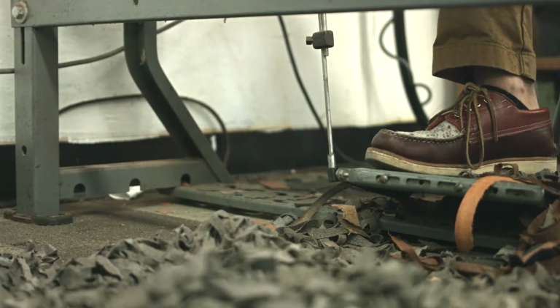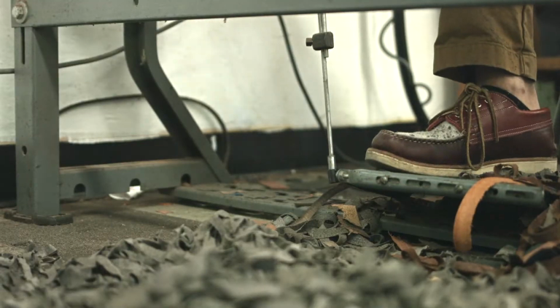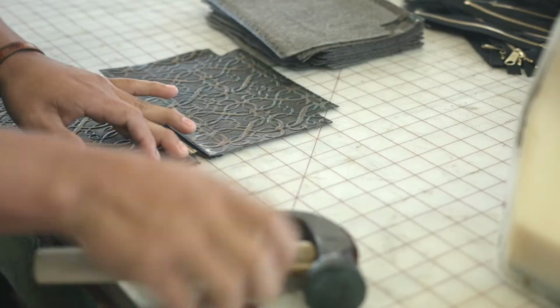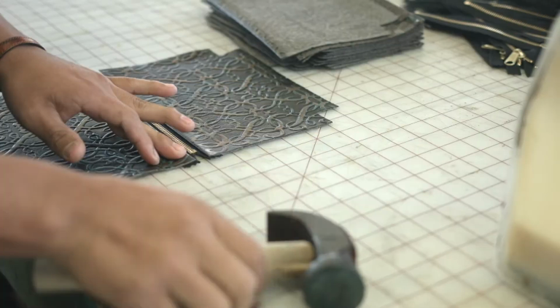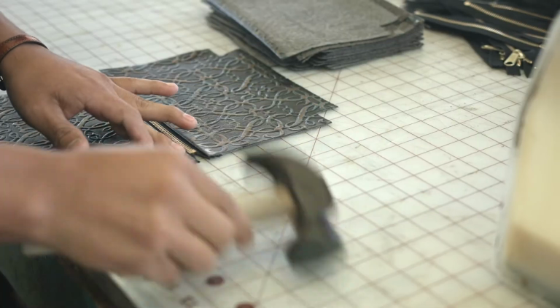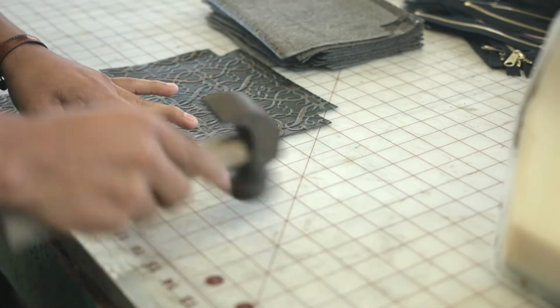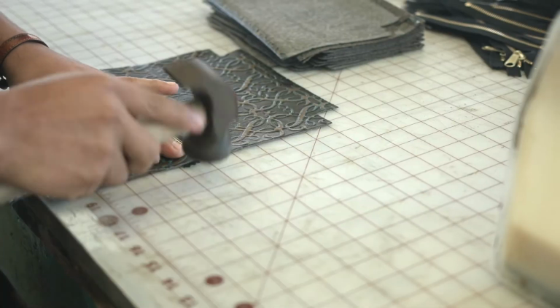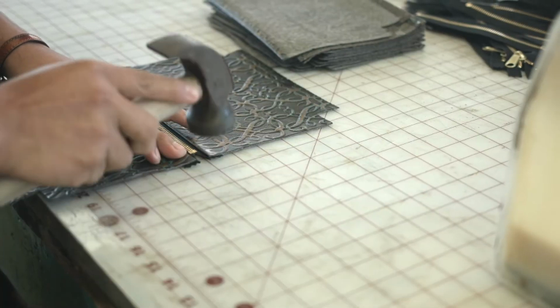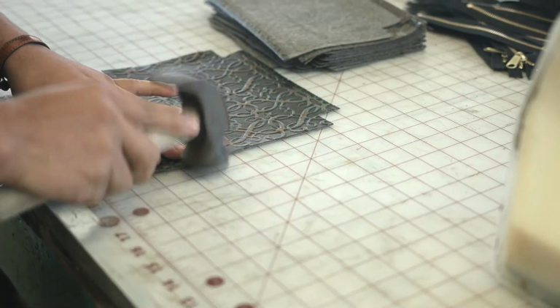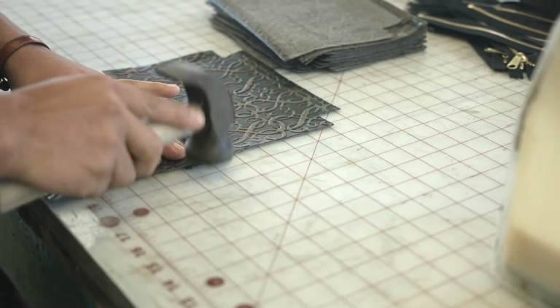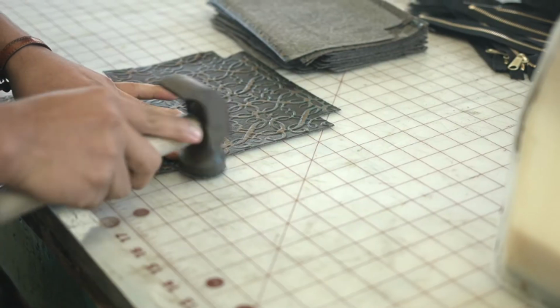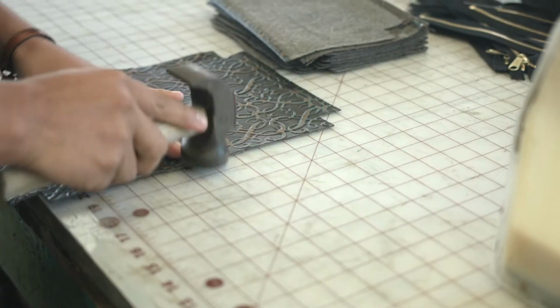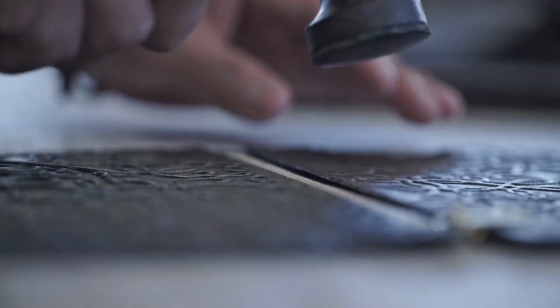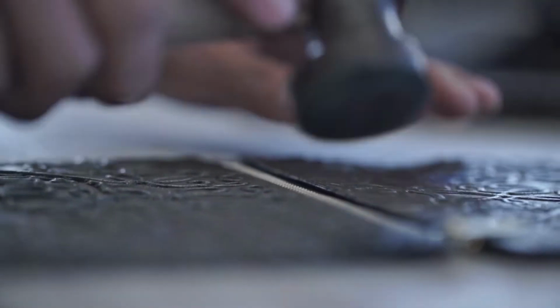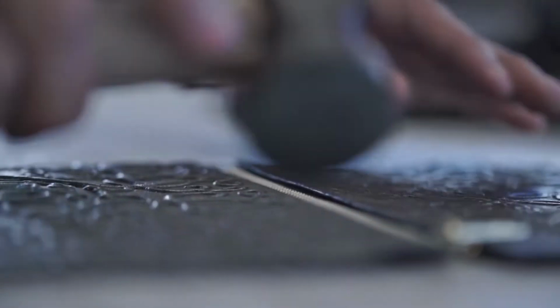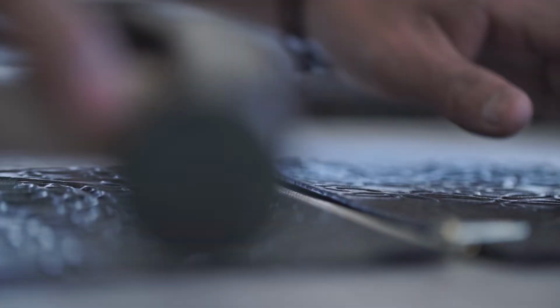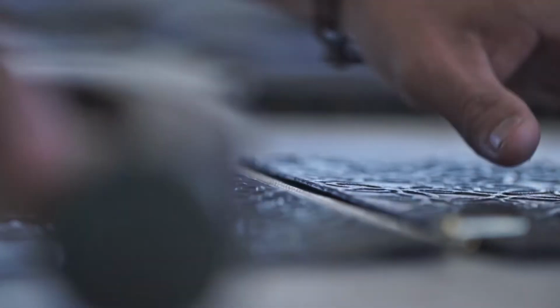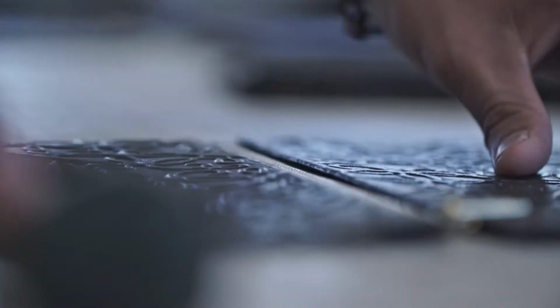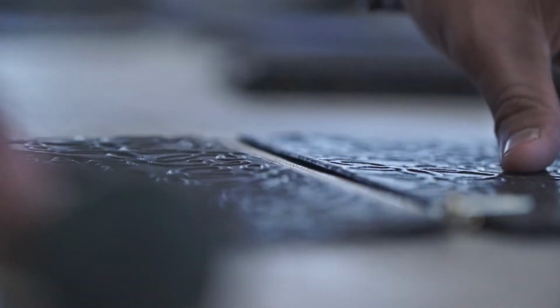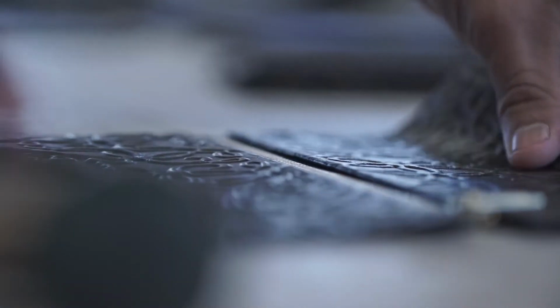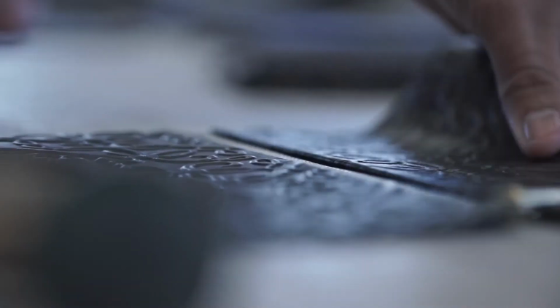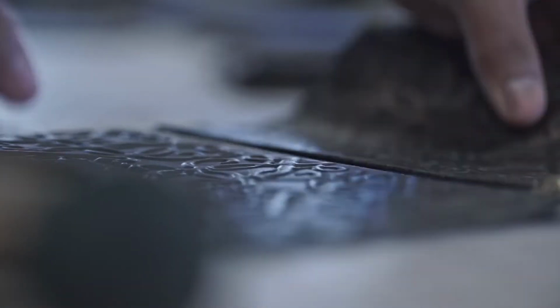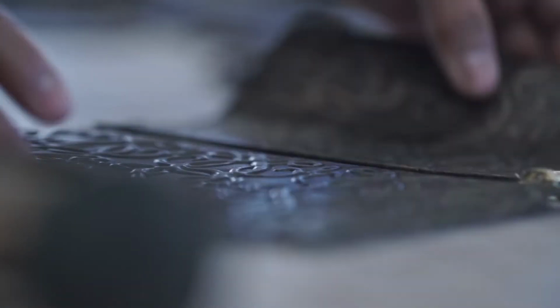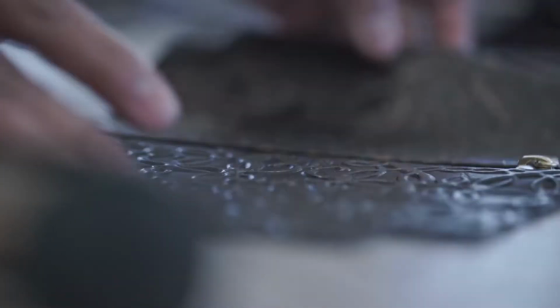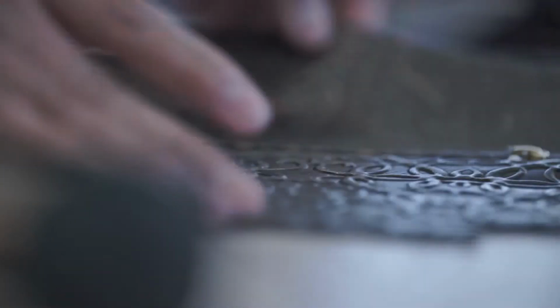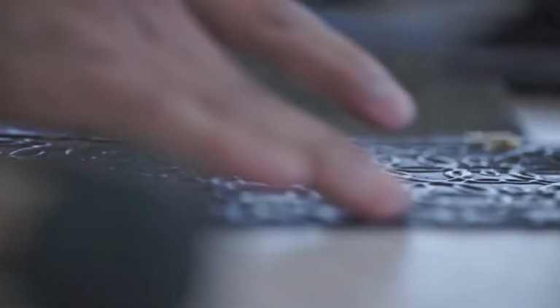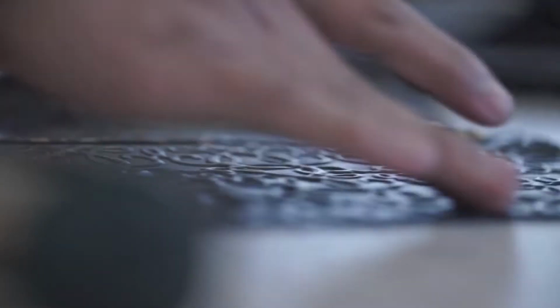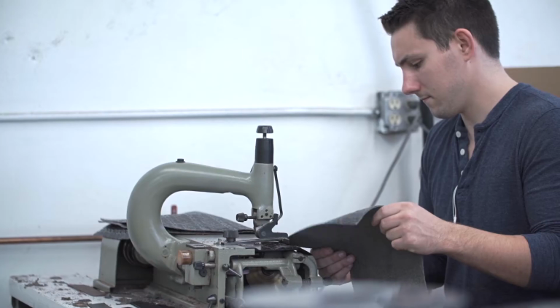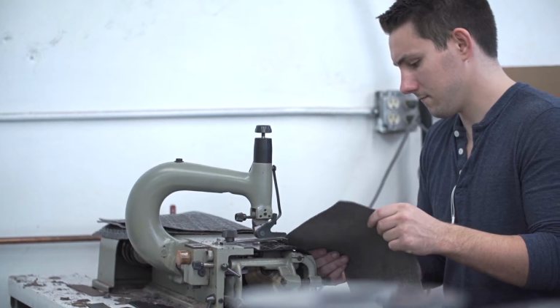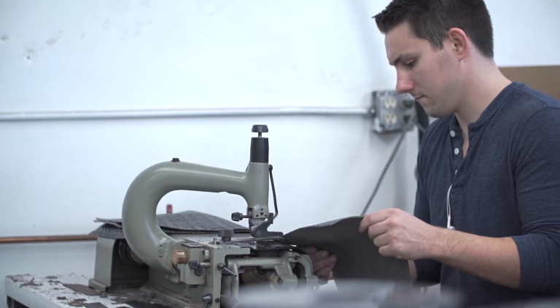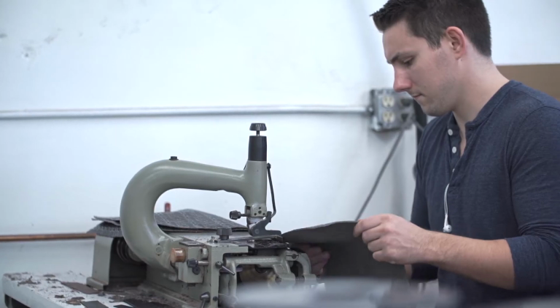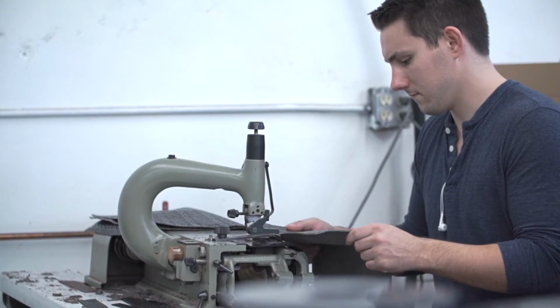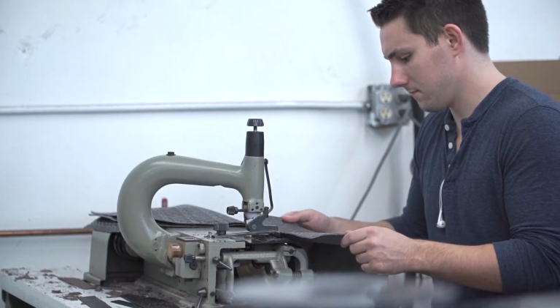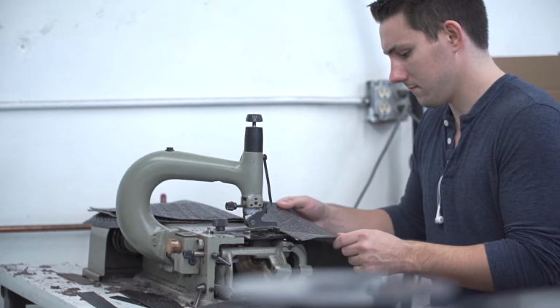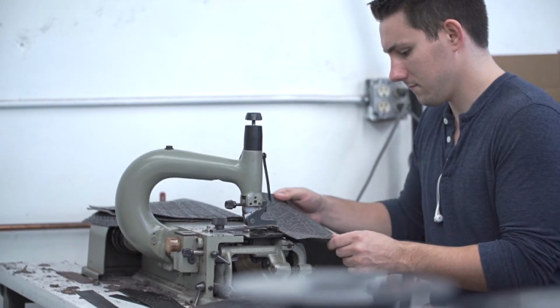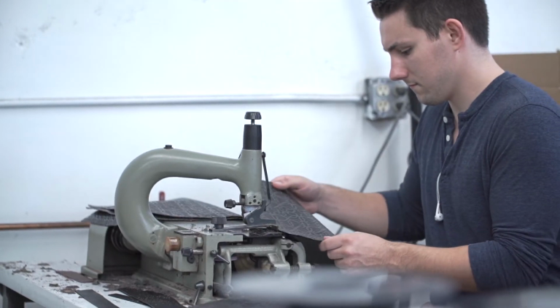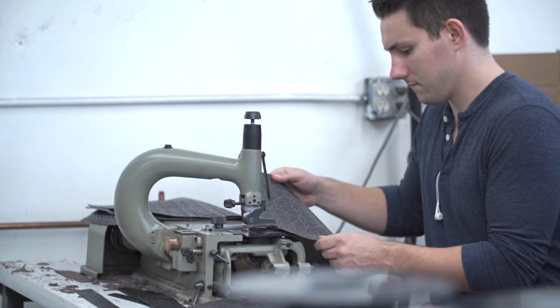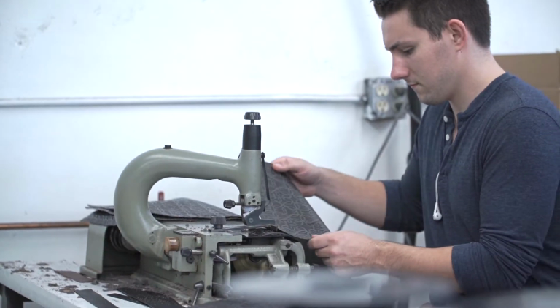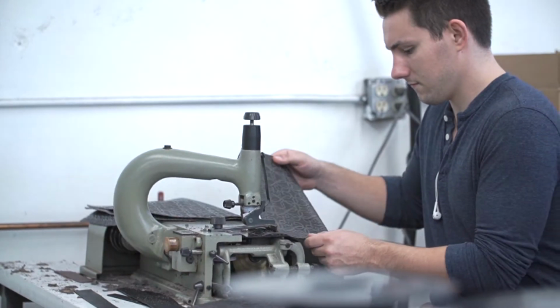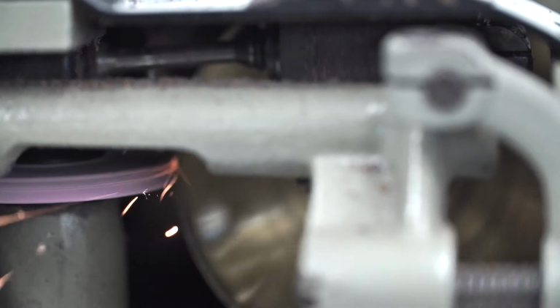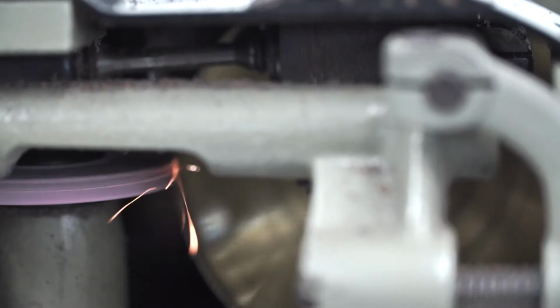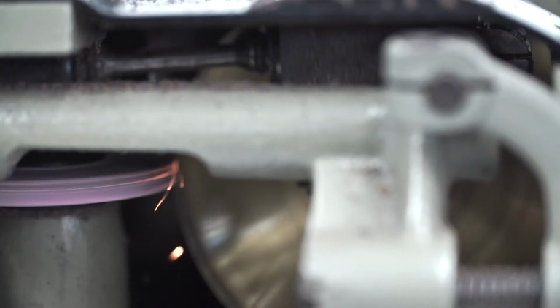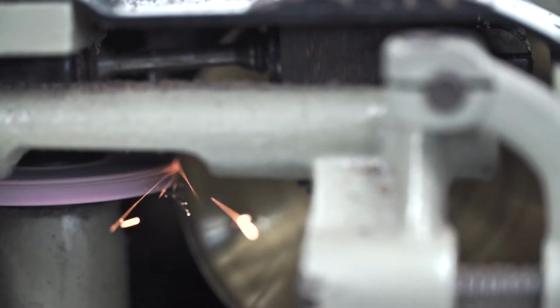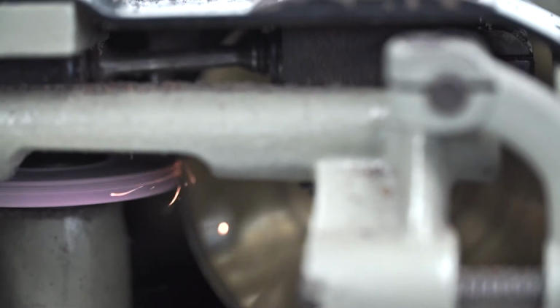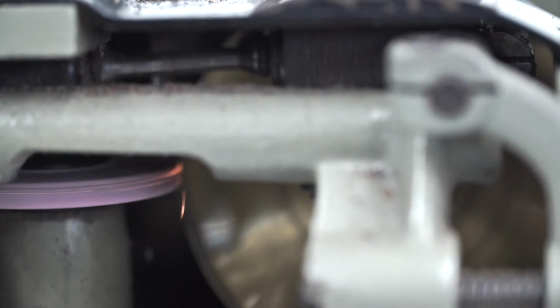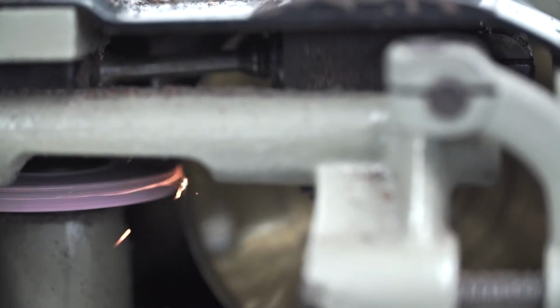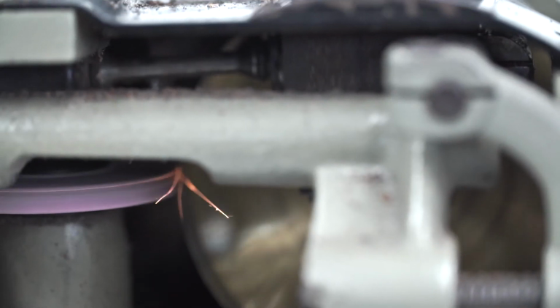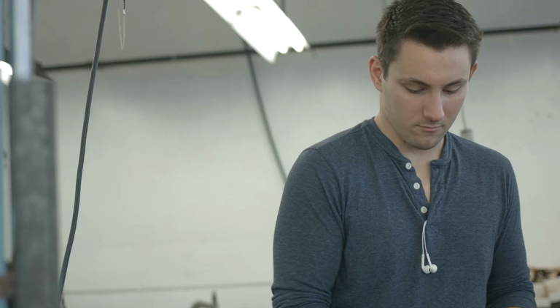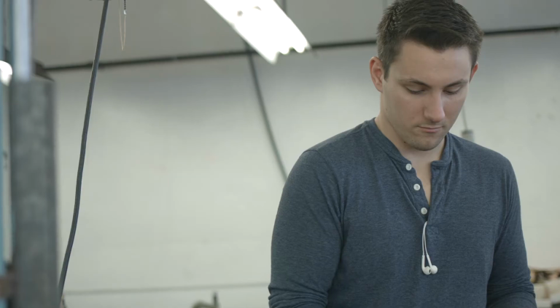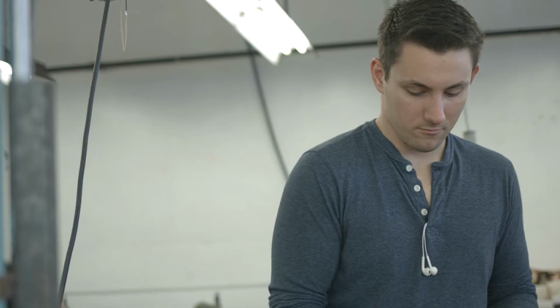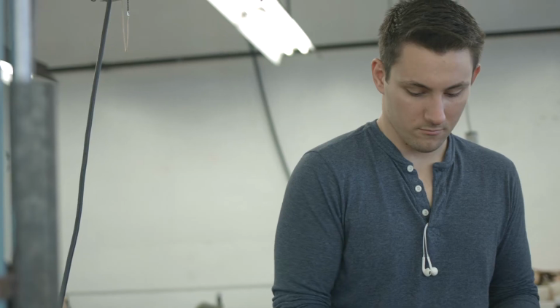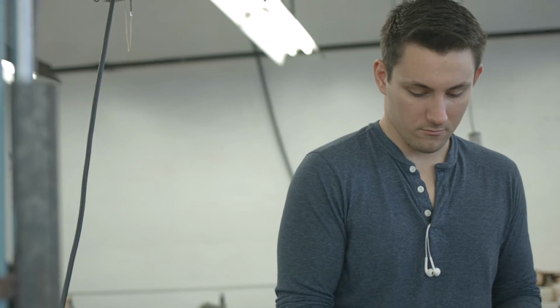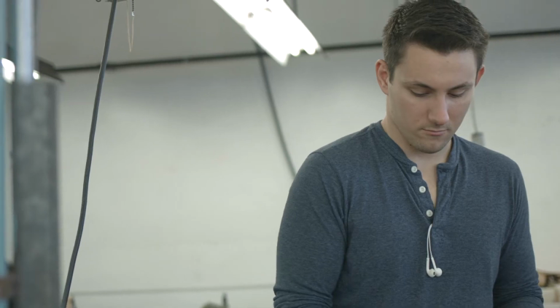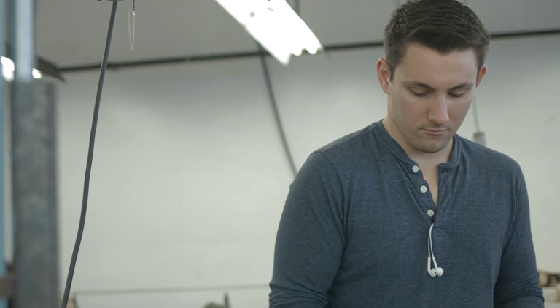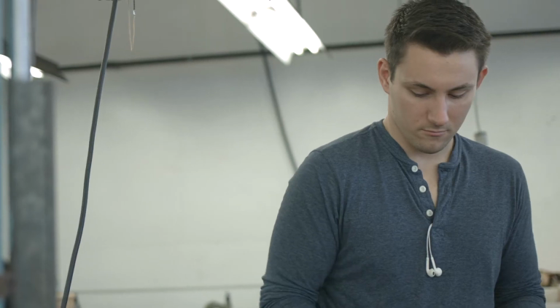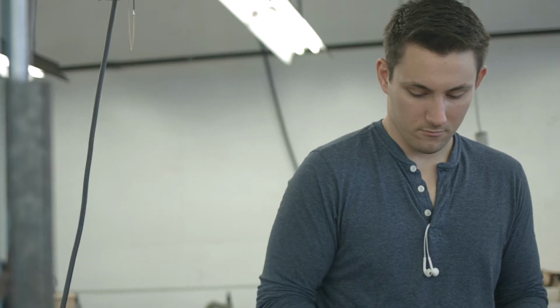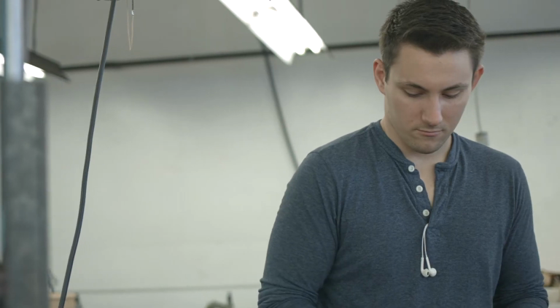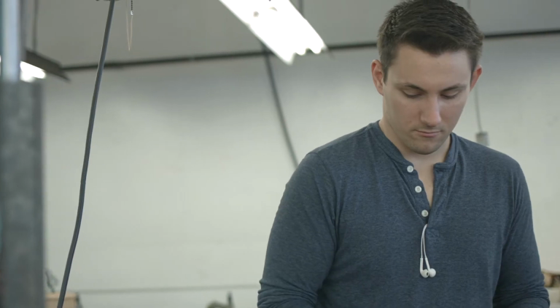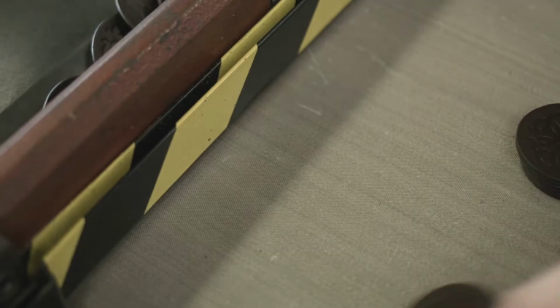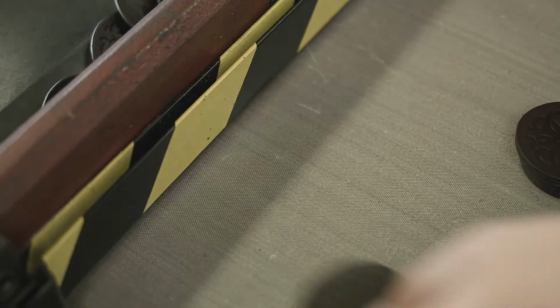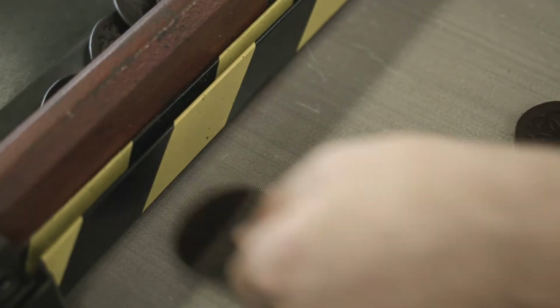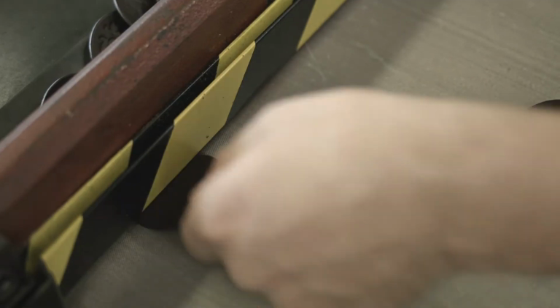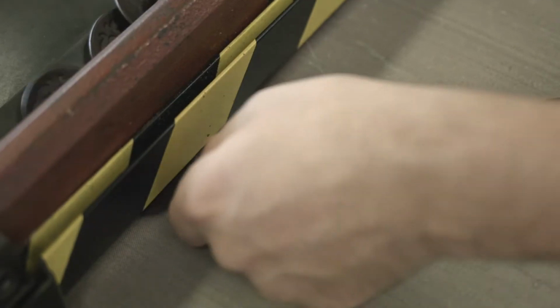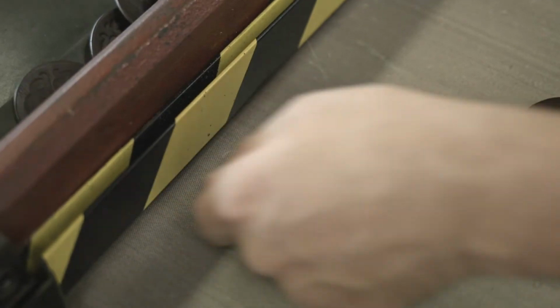It's a fun environment to work in. When you get to work with your hands, it's a bit more fulfilling at the end of the day. You step back and you see what you created.